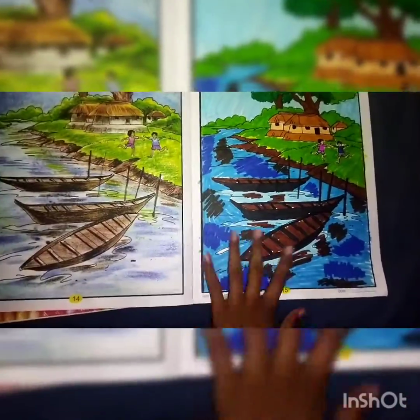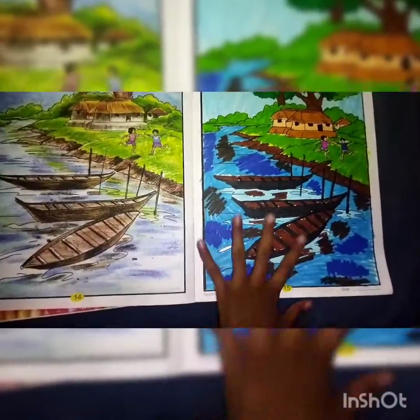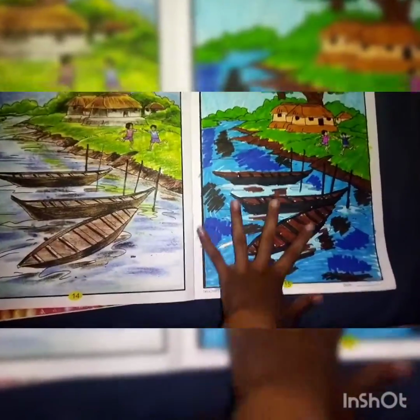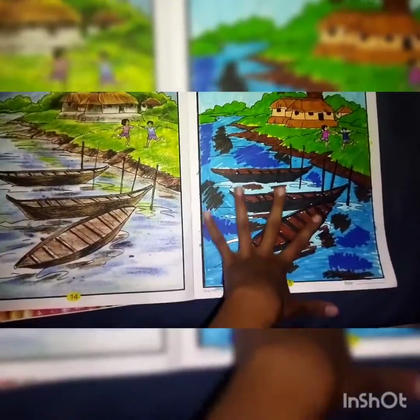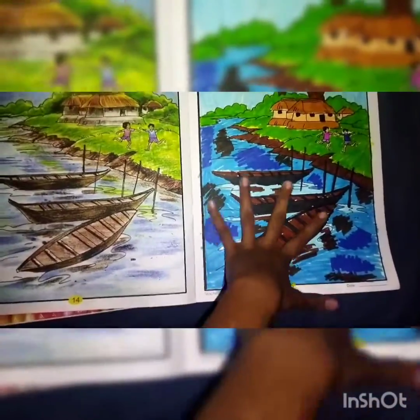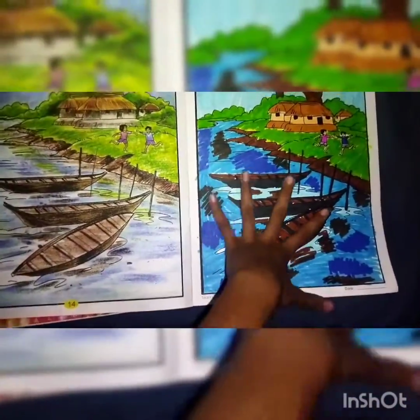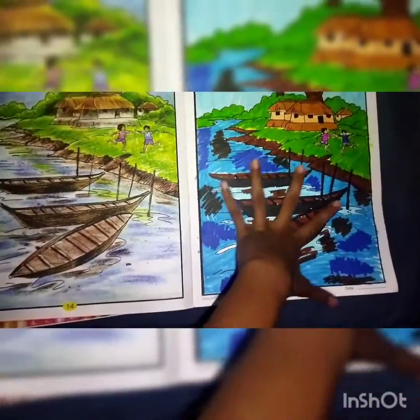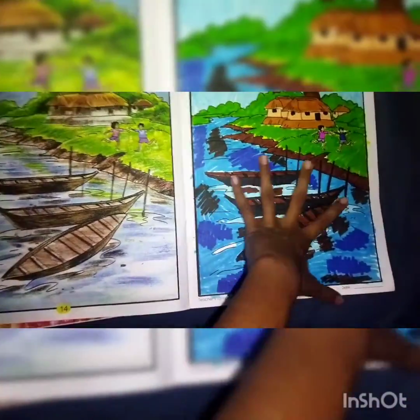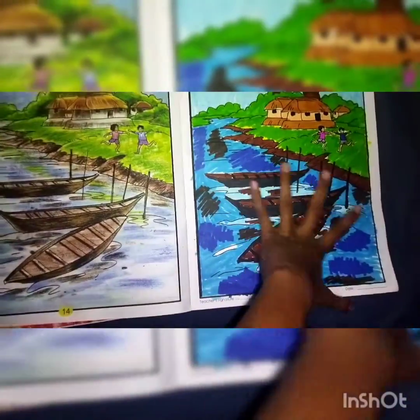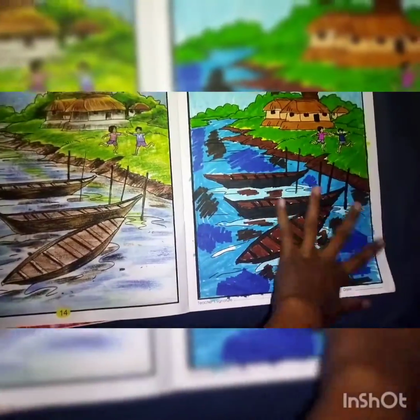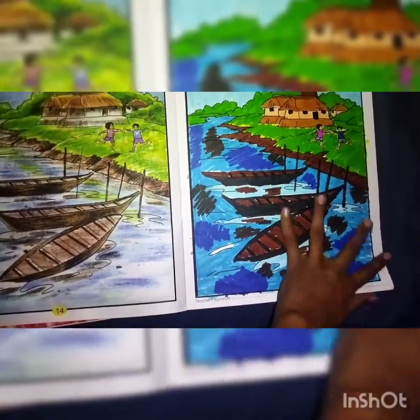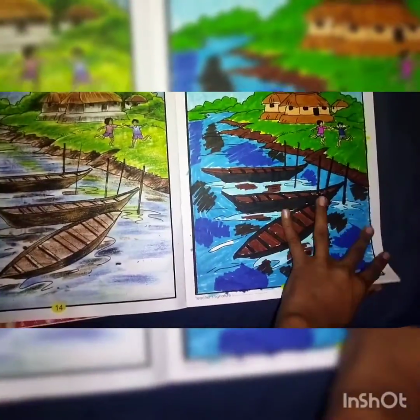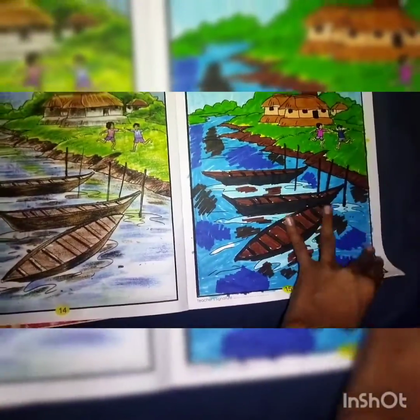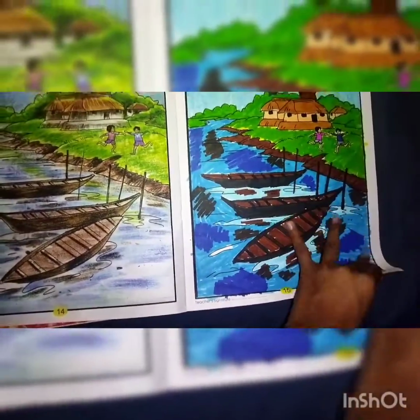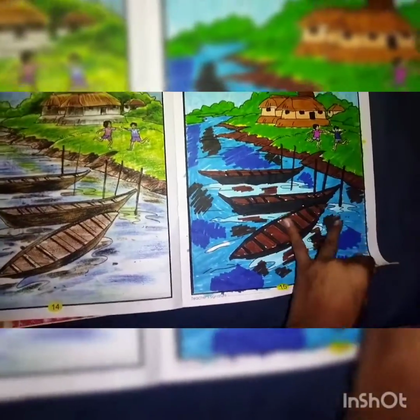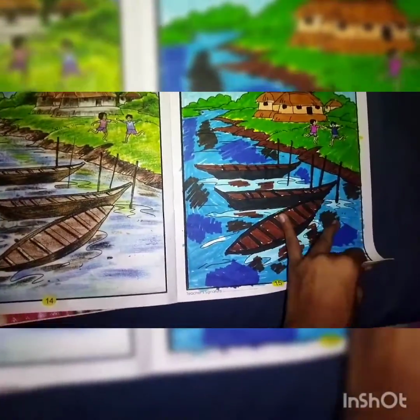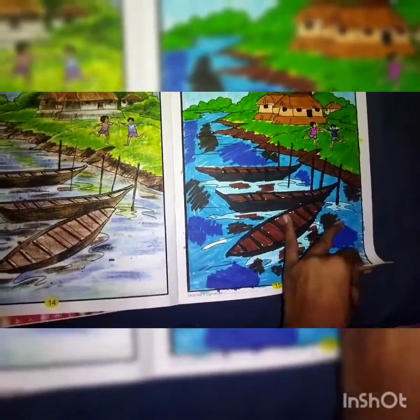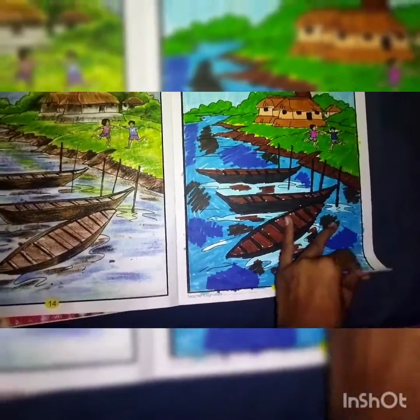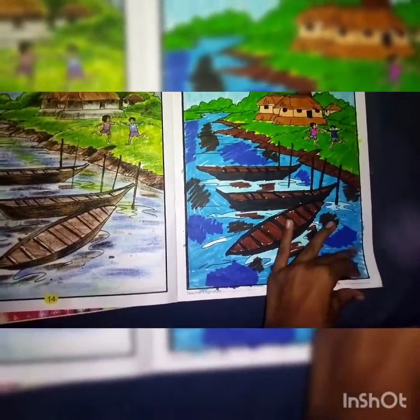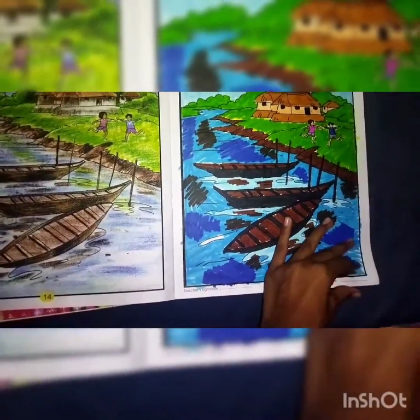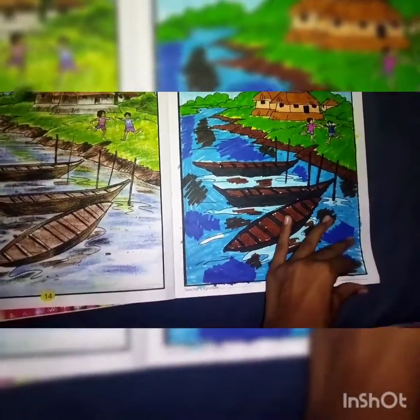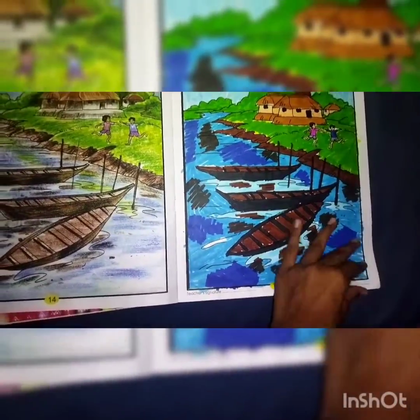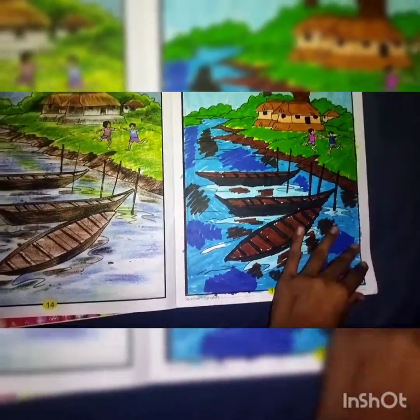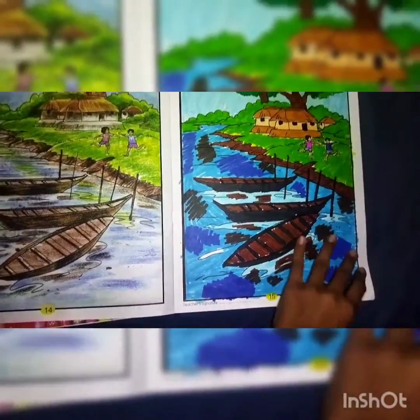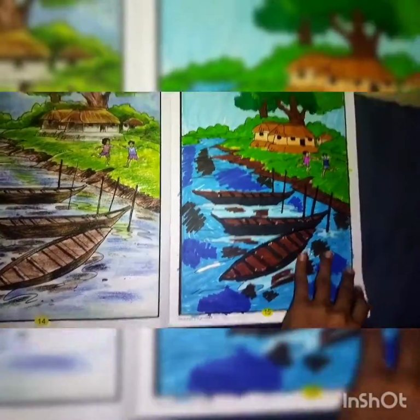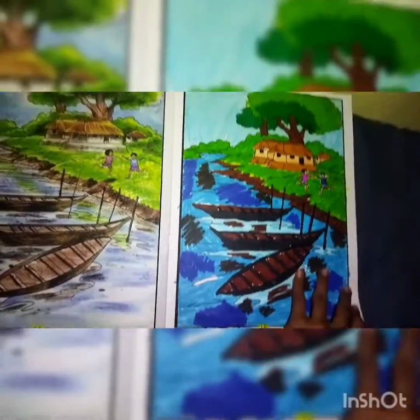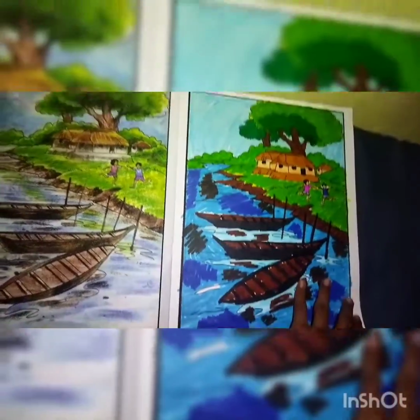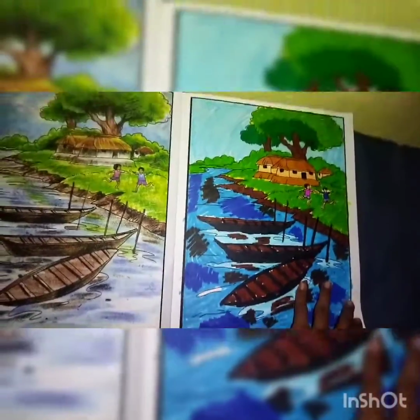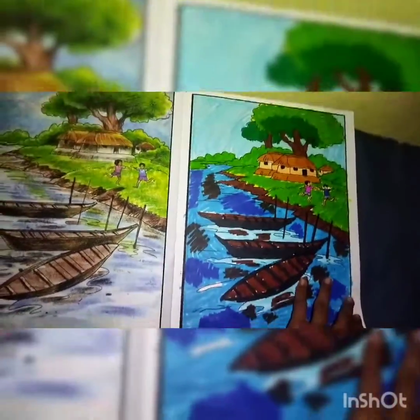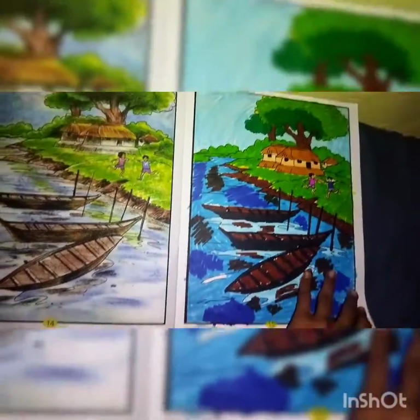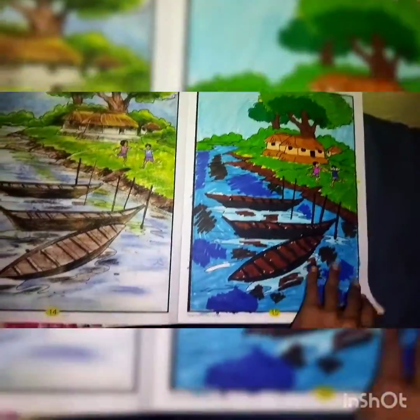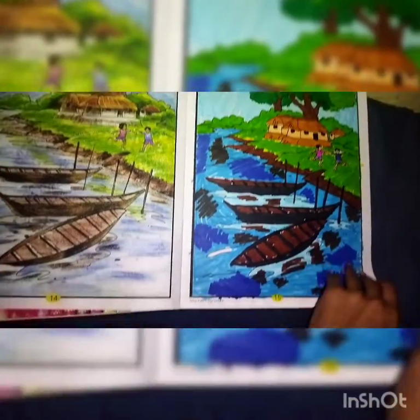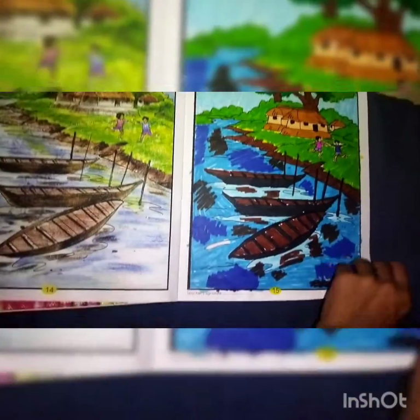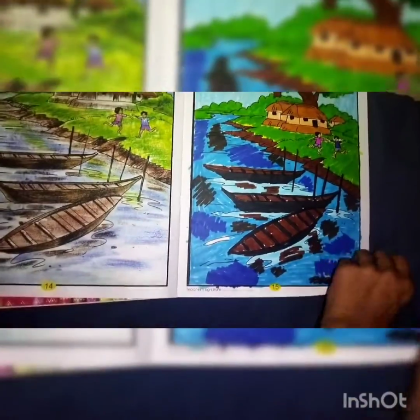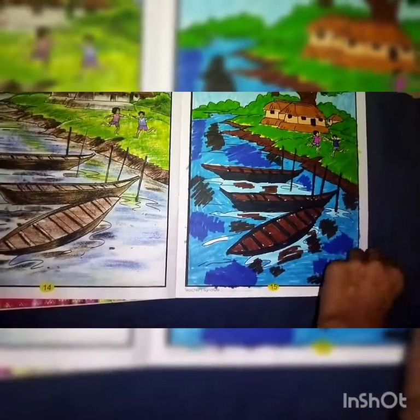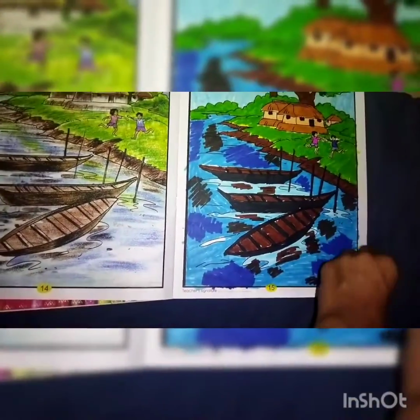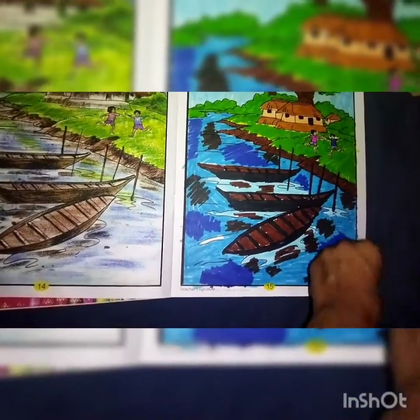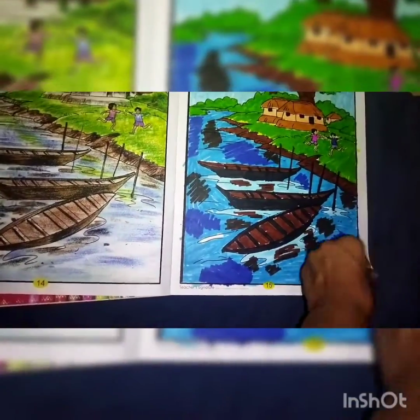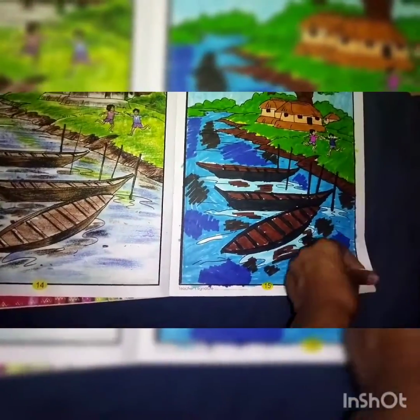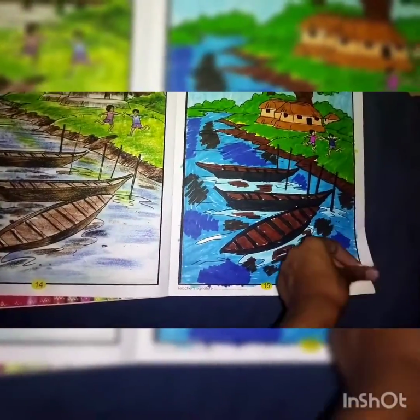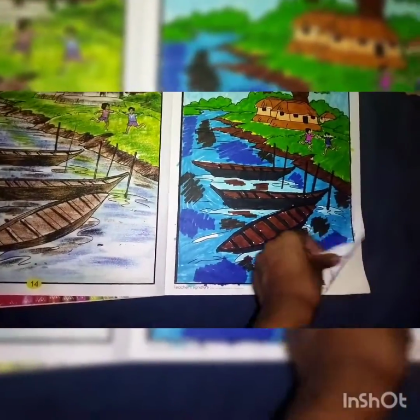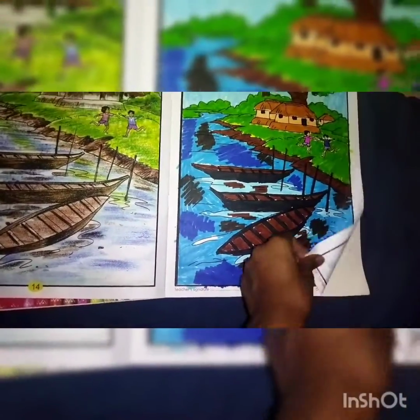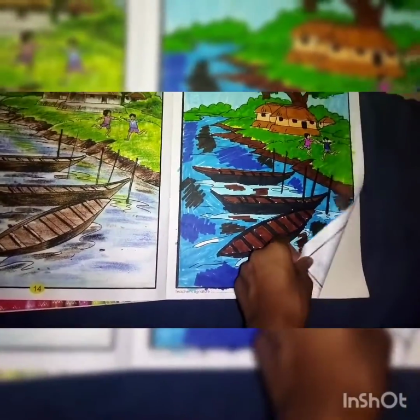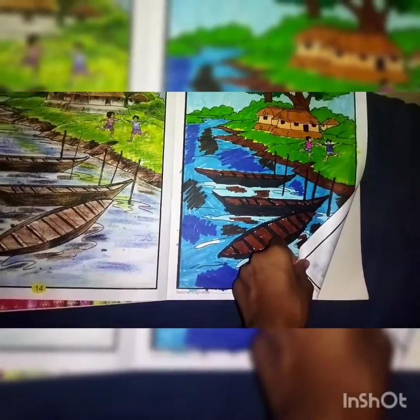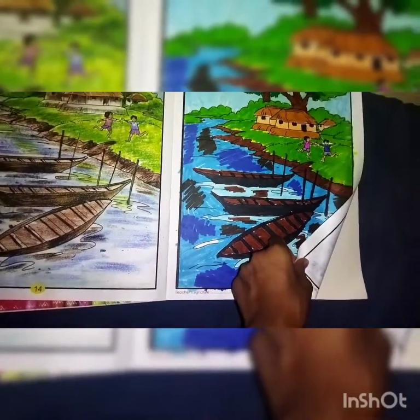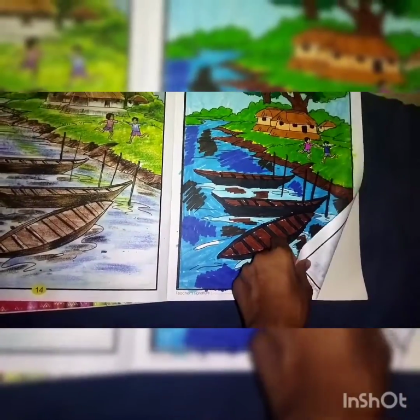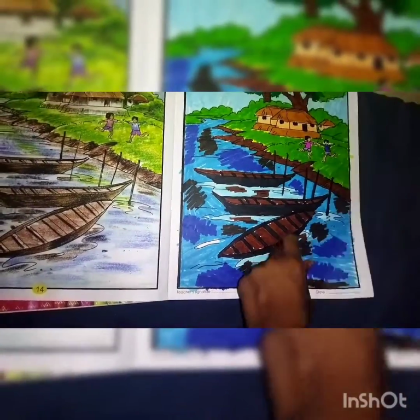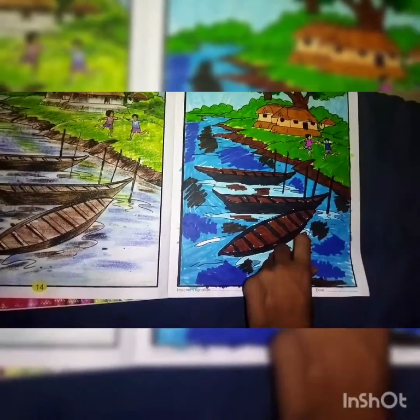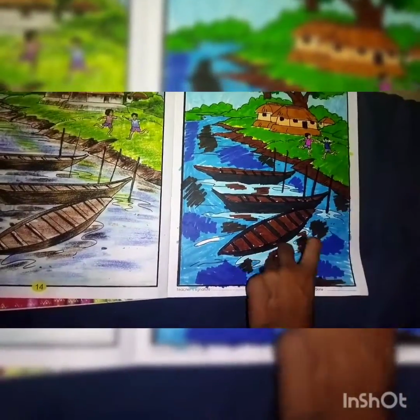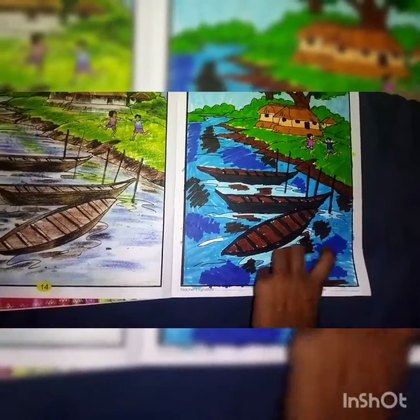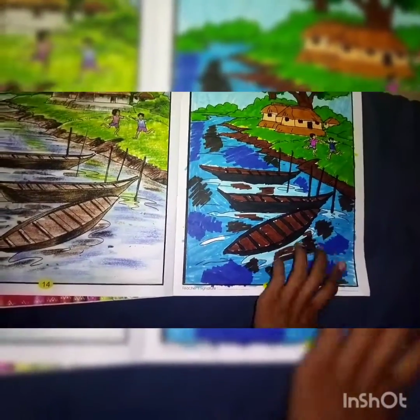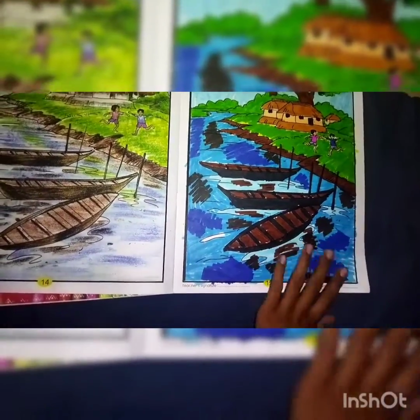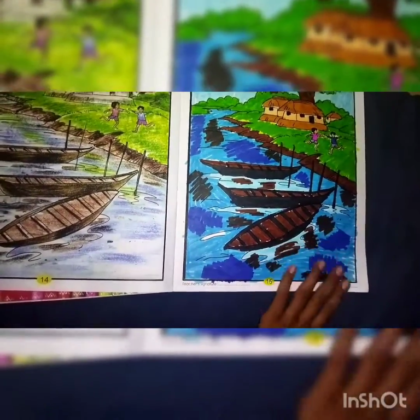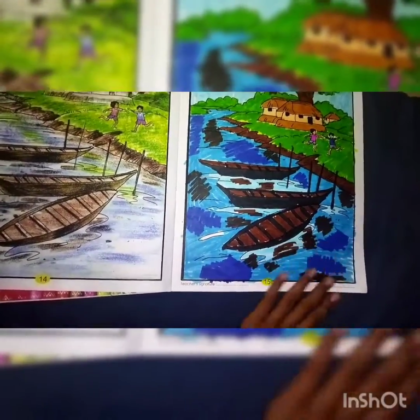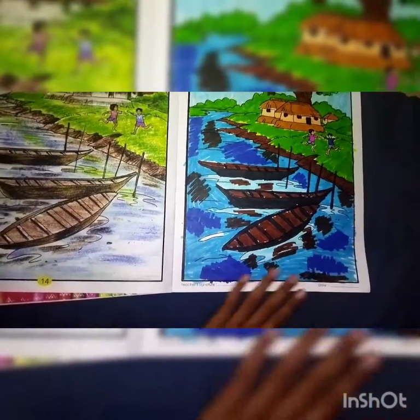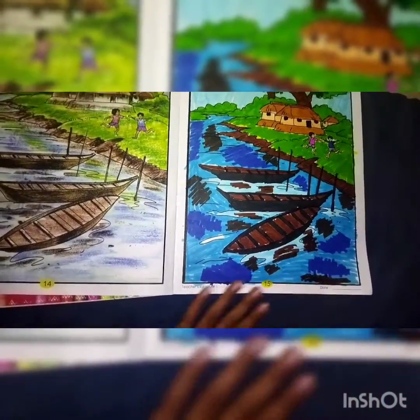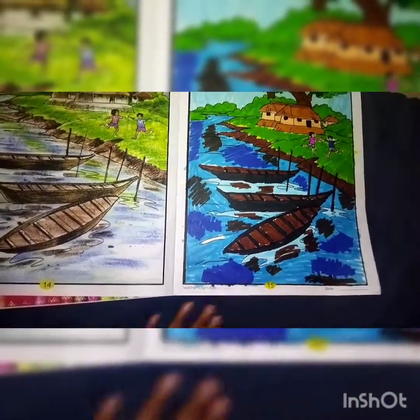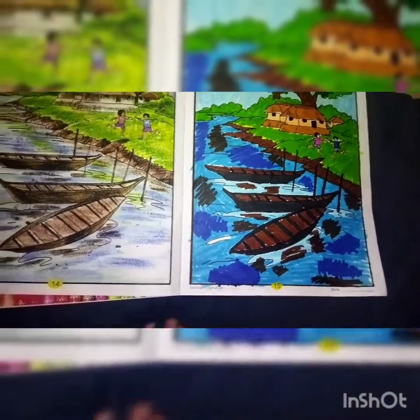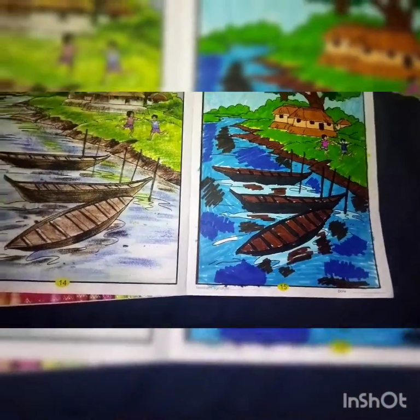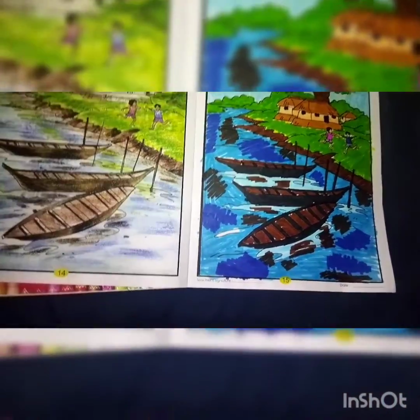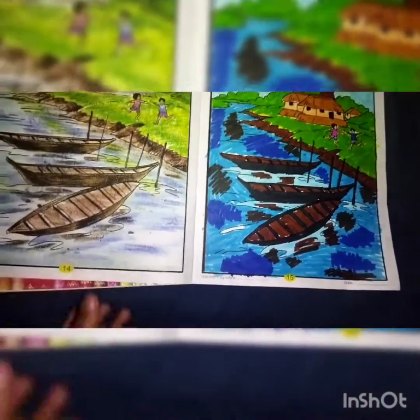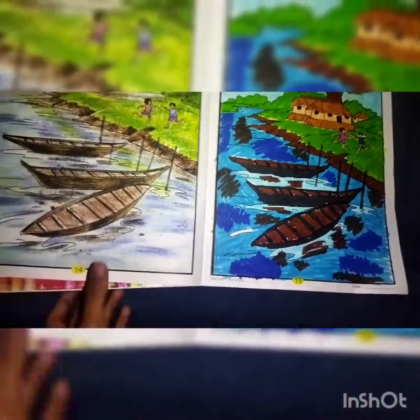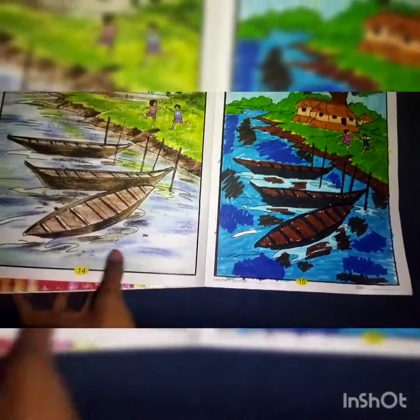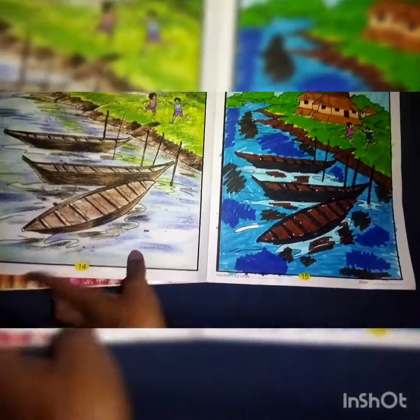Boats. Village scenery. Last page — nothing else.